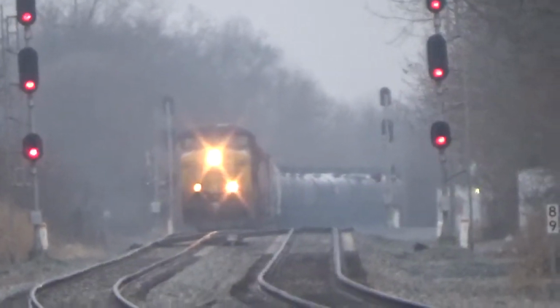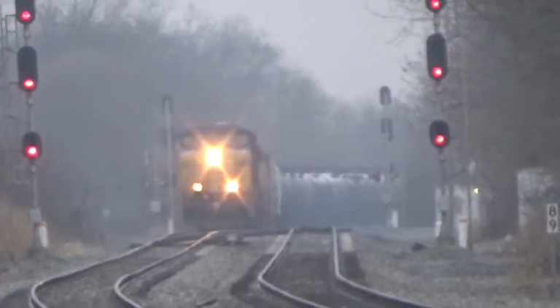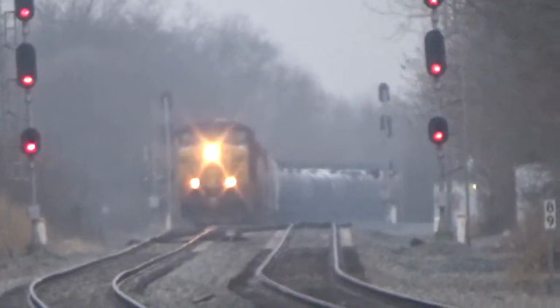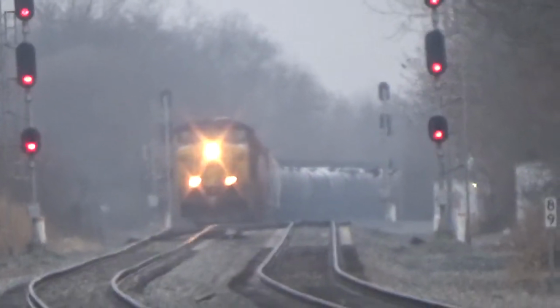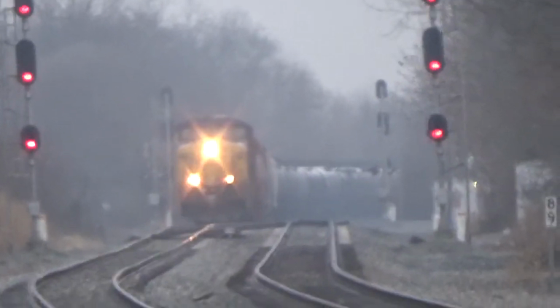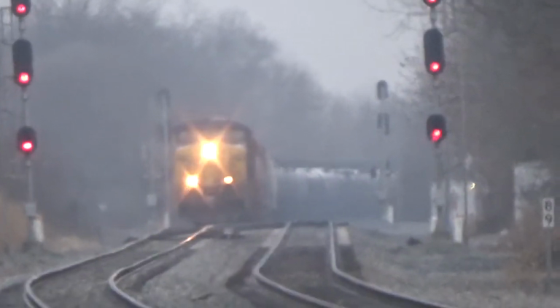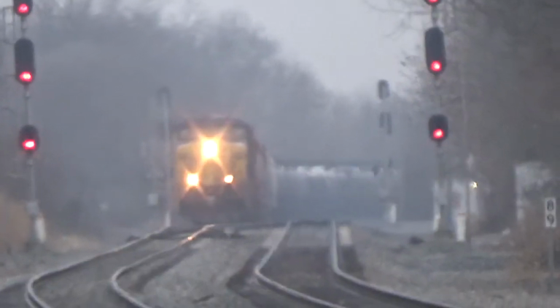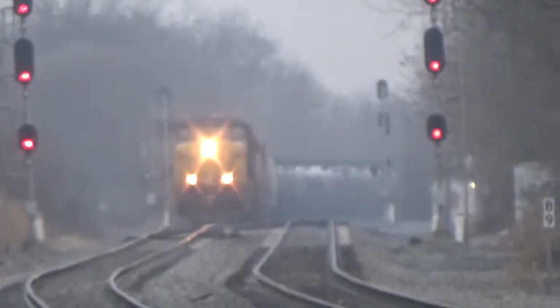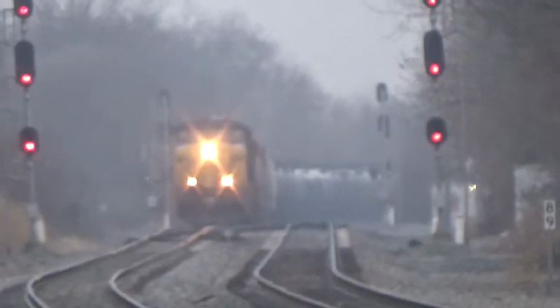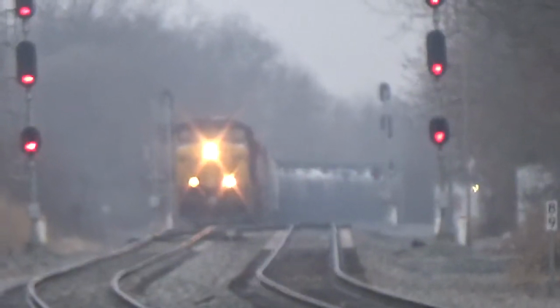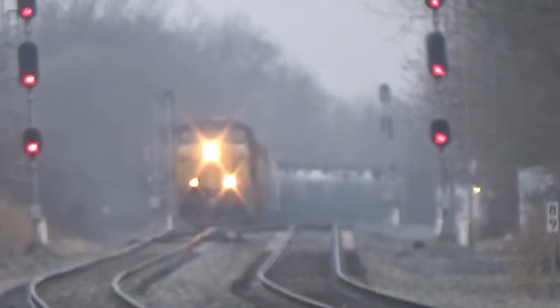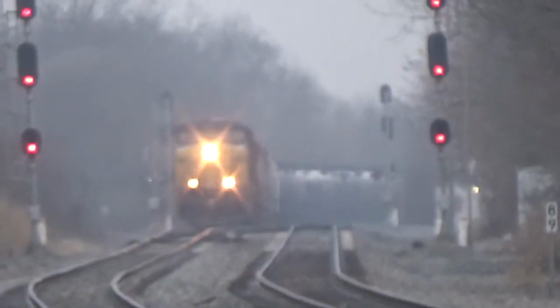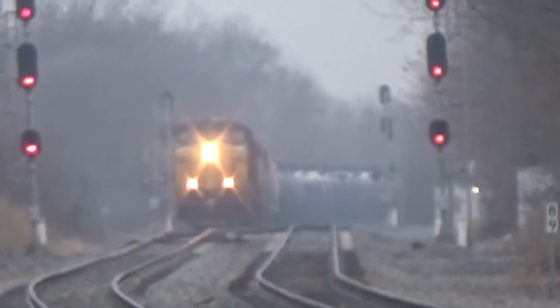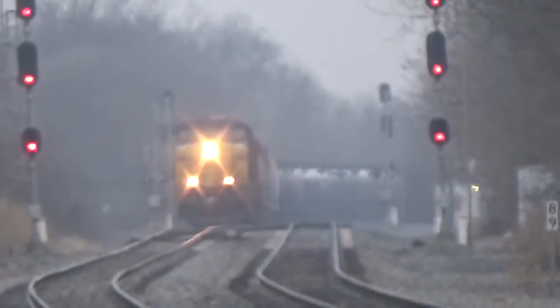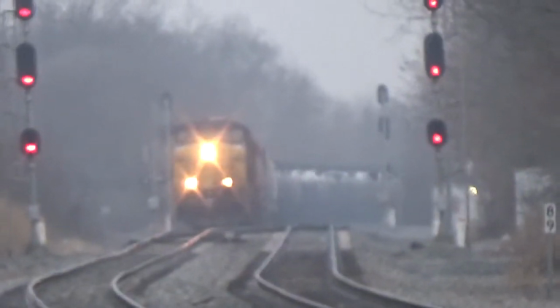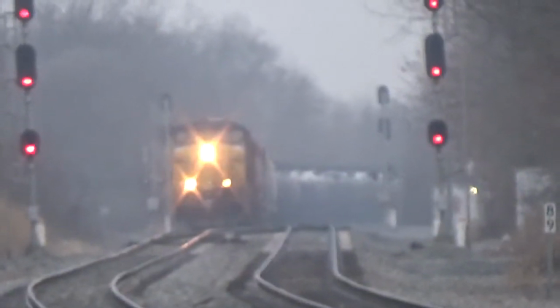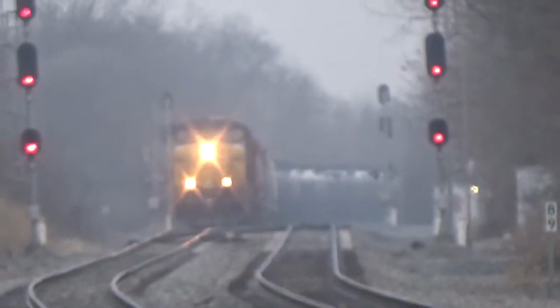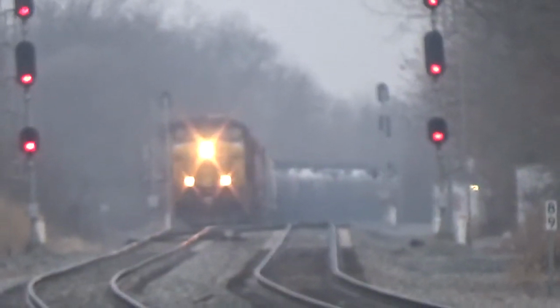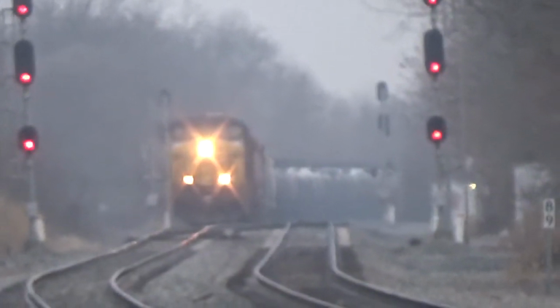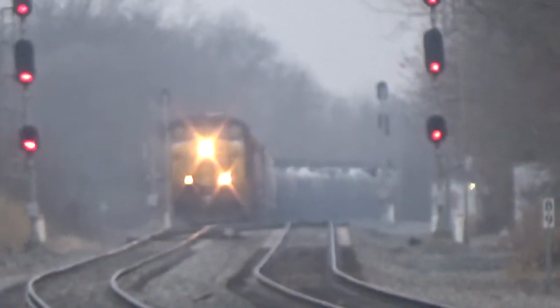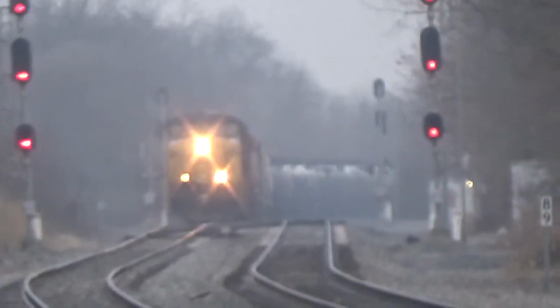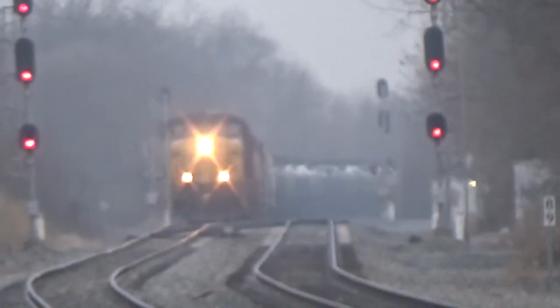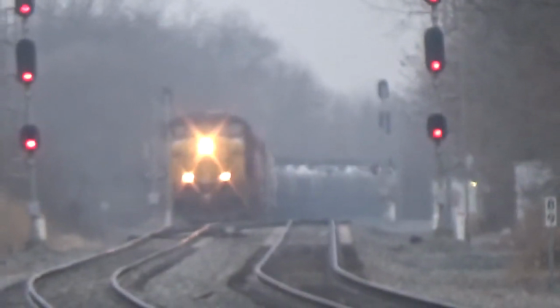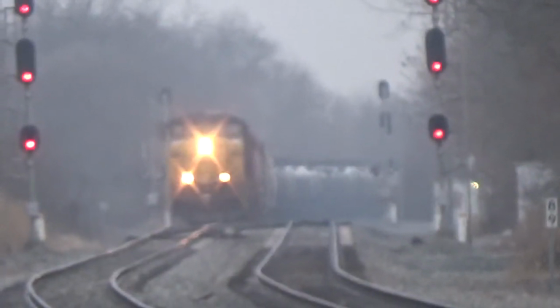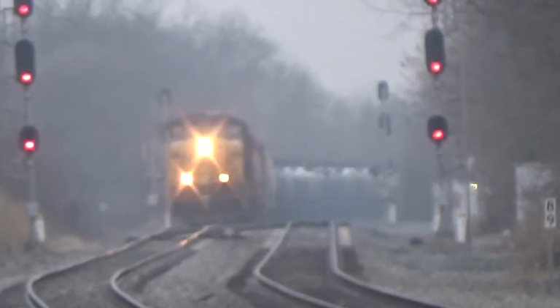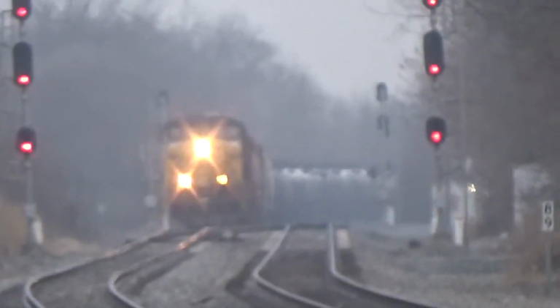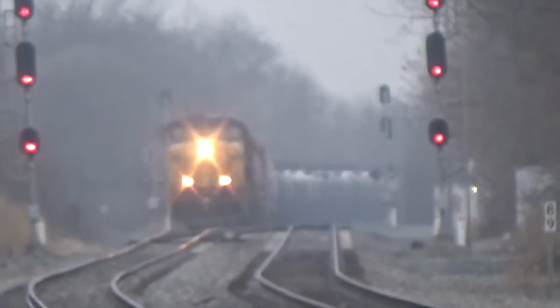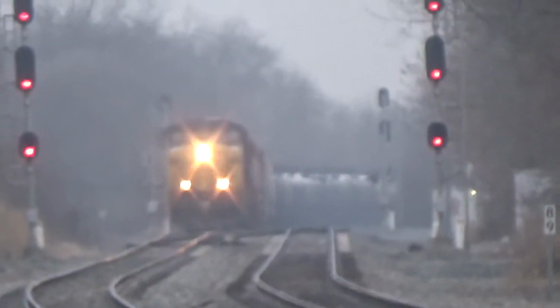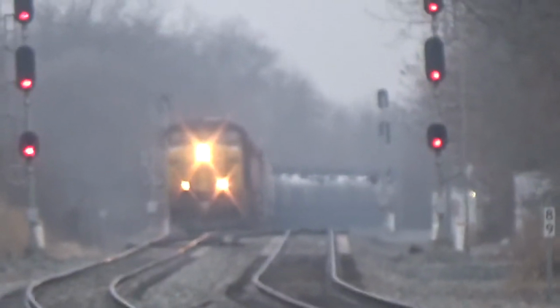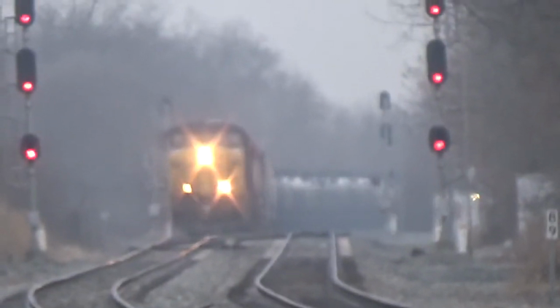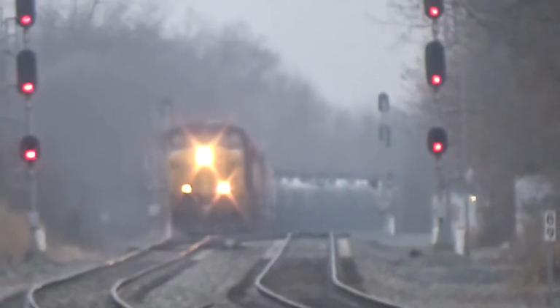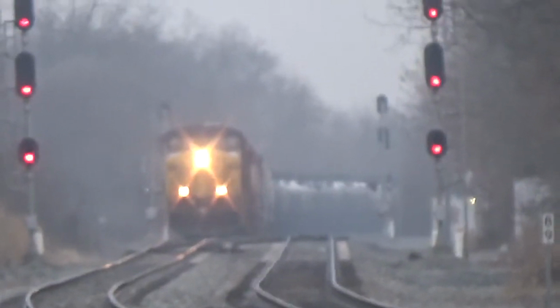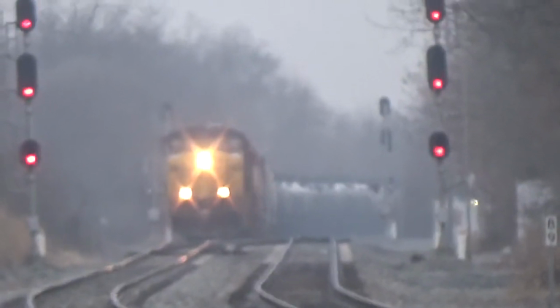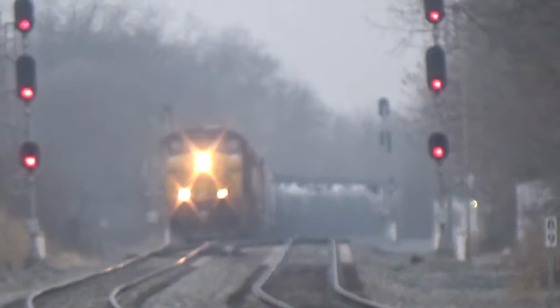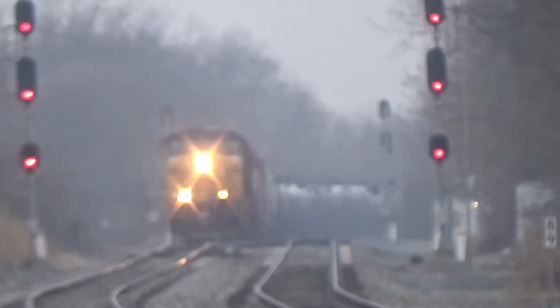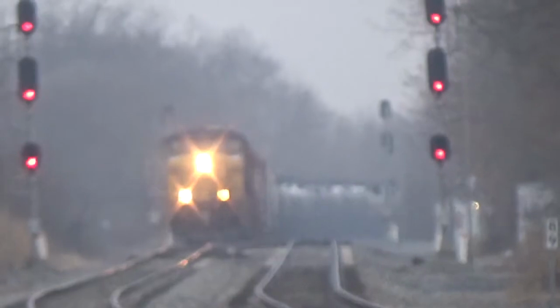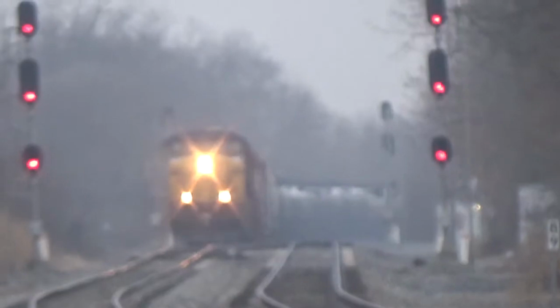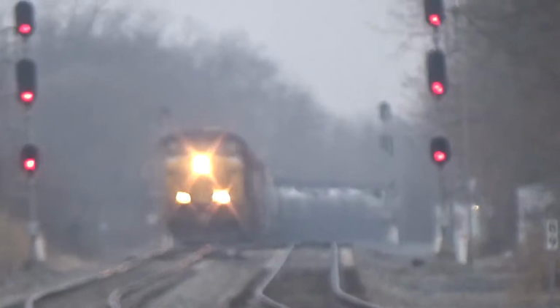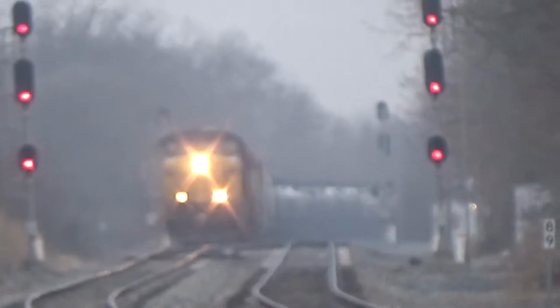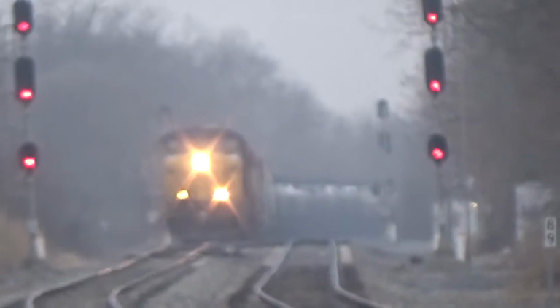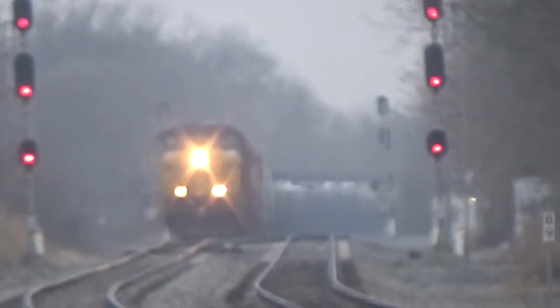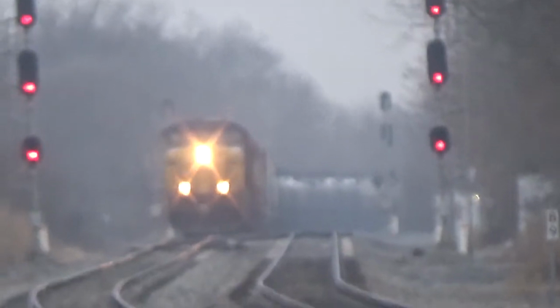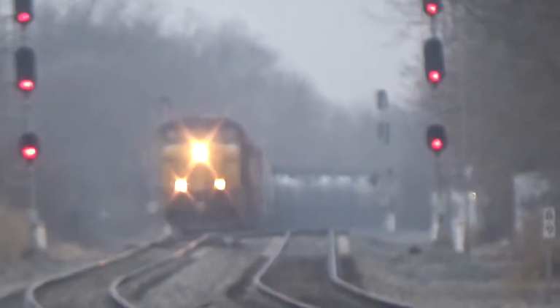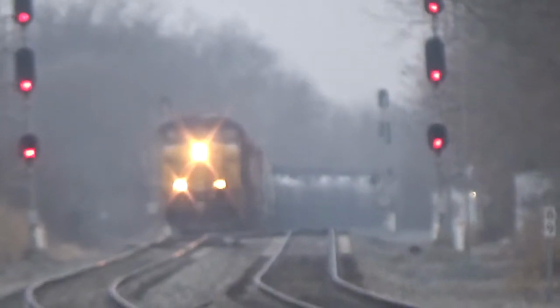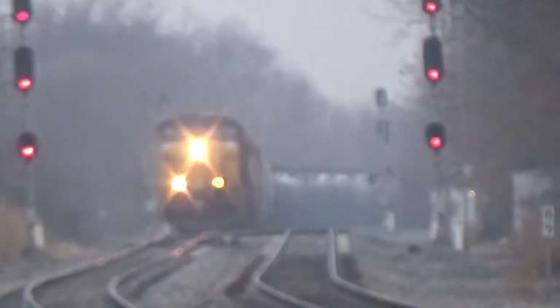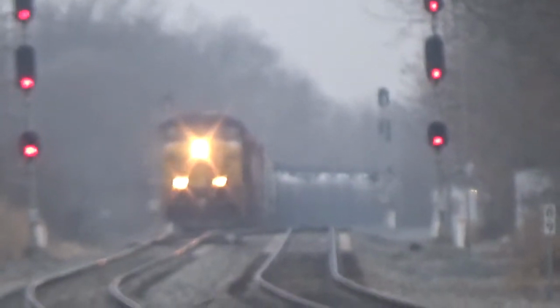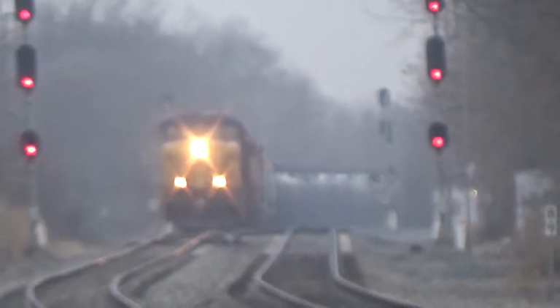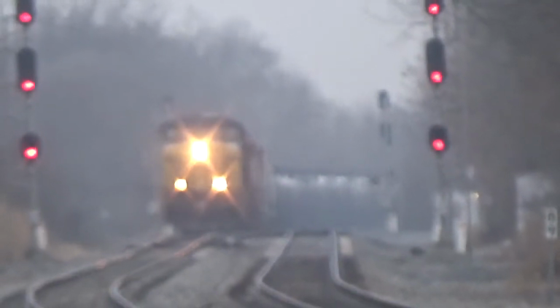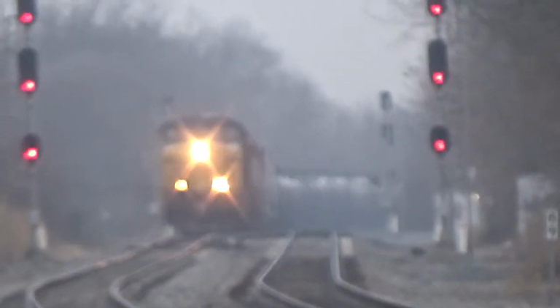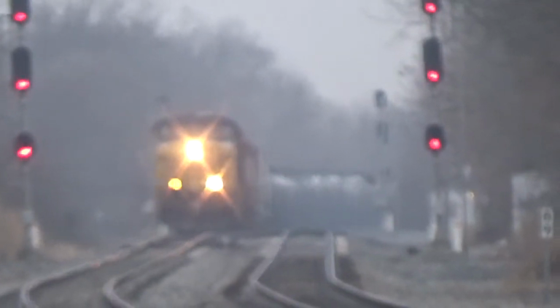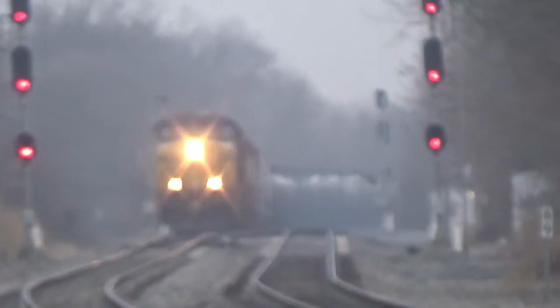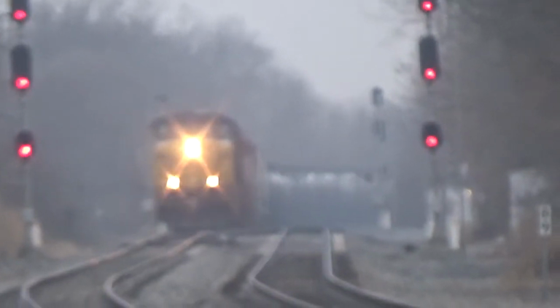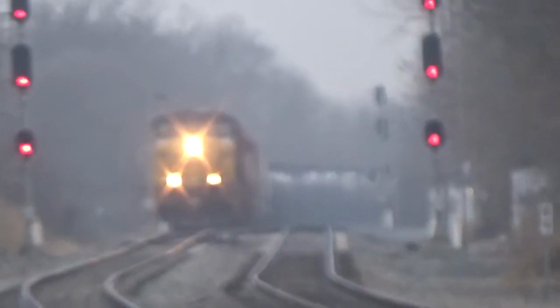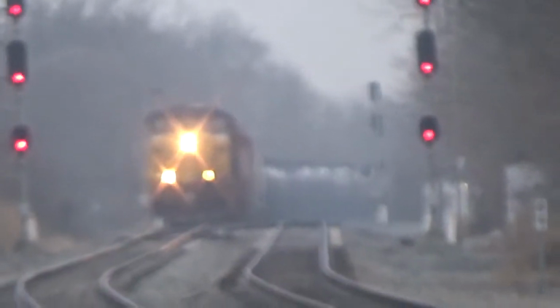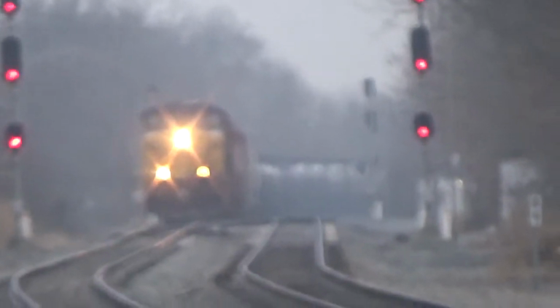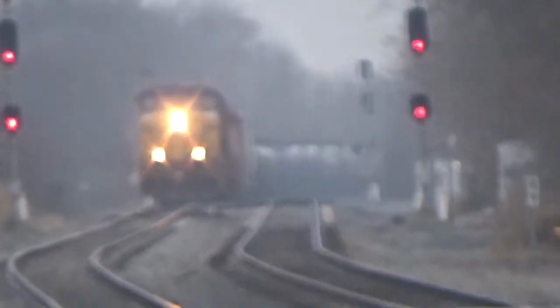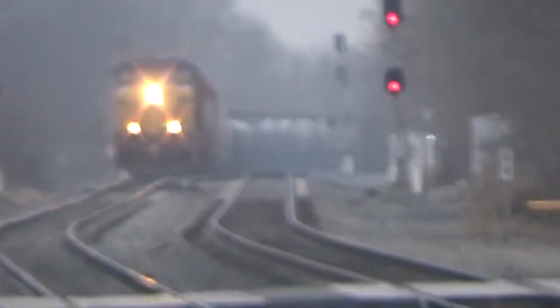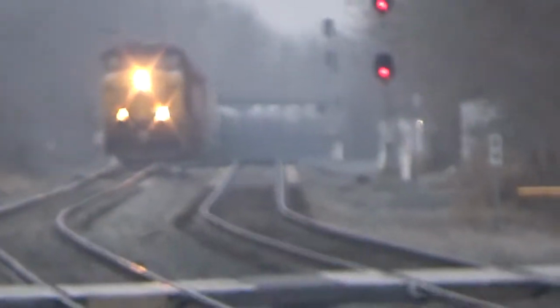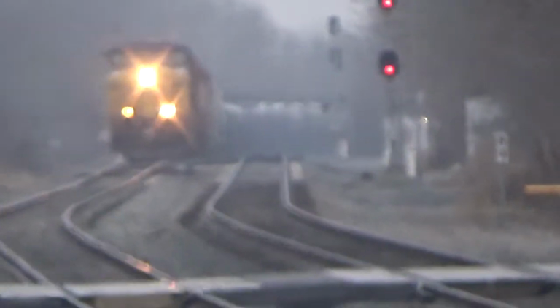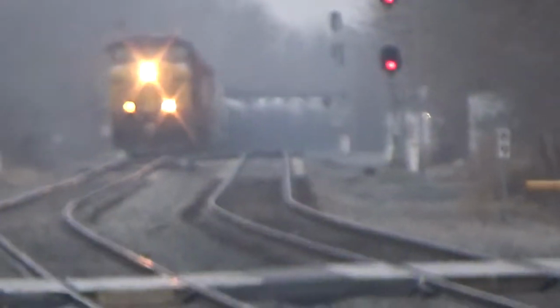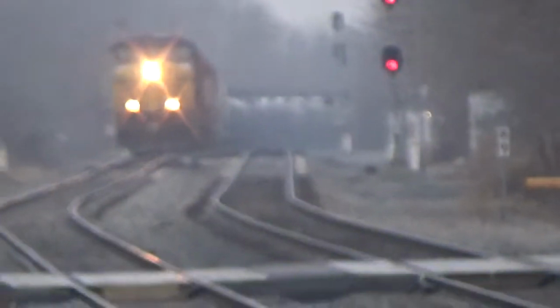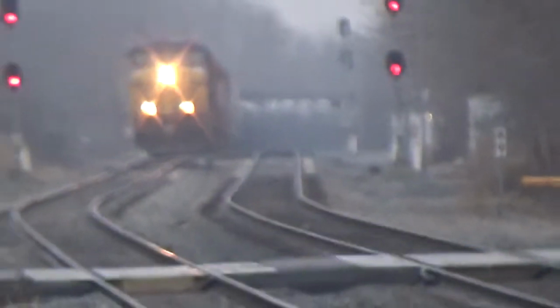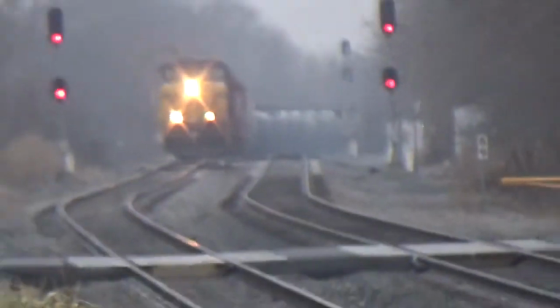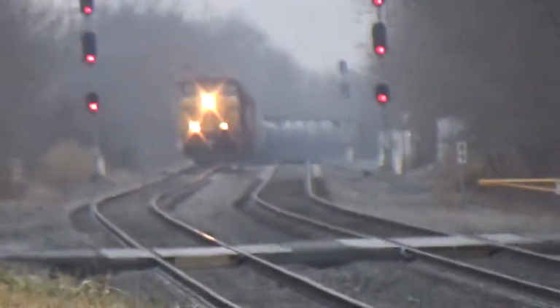Yeah, Hagerstown, this is 7C. You can take that signal back at Shanador Junction. I need one up the main, over.